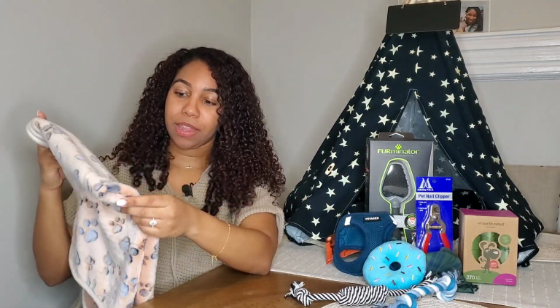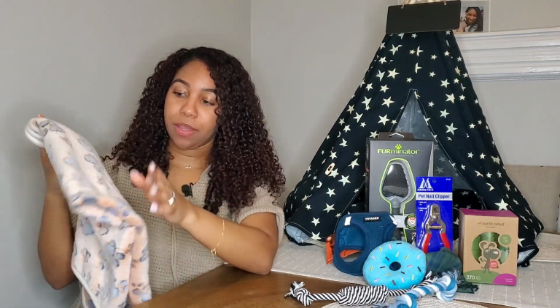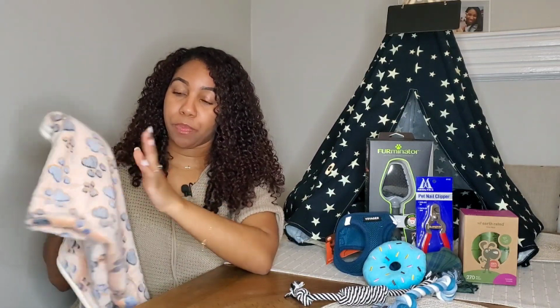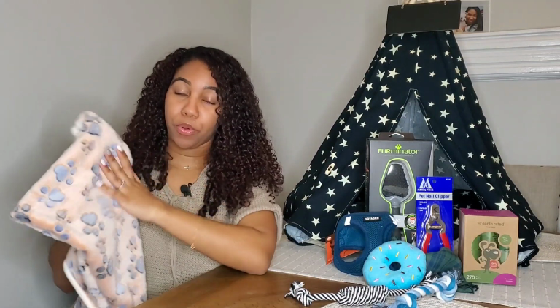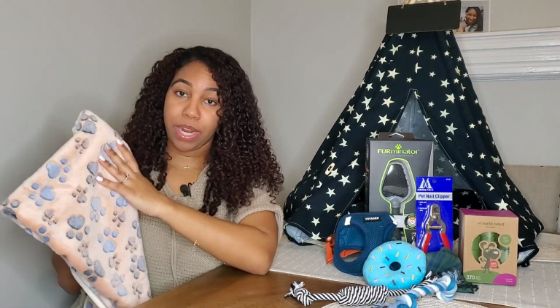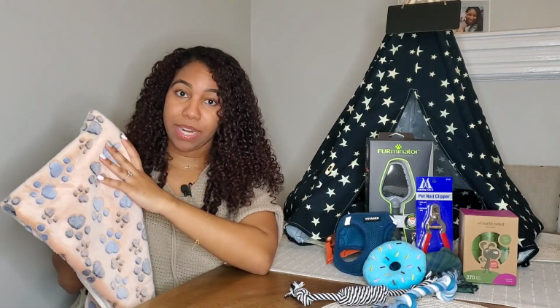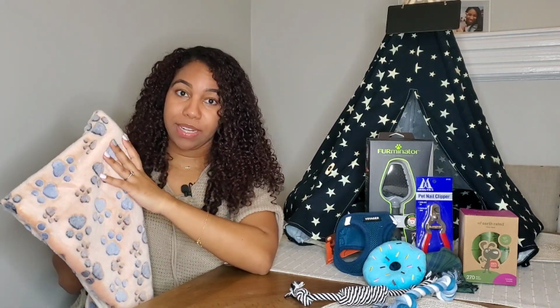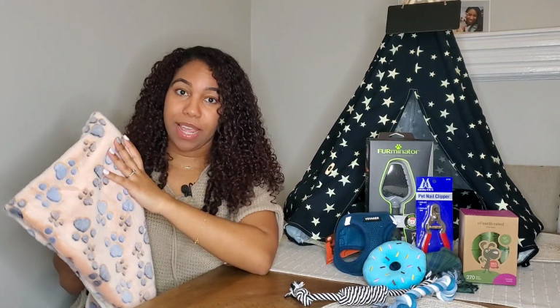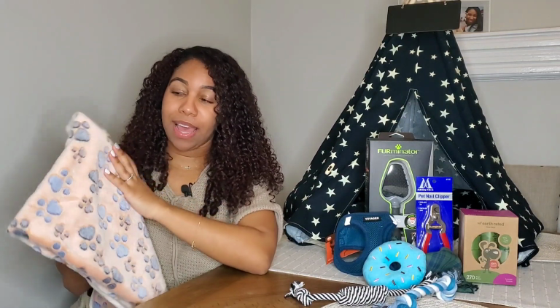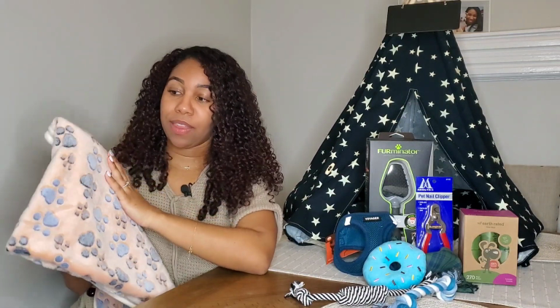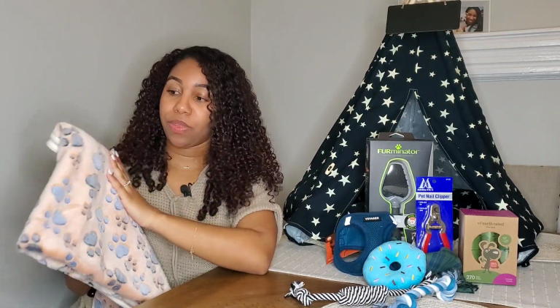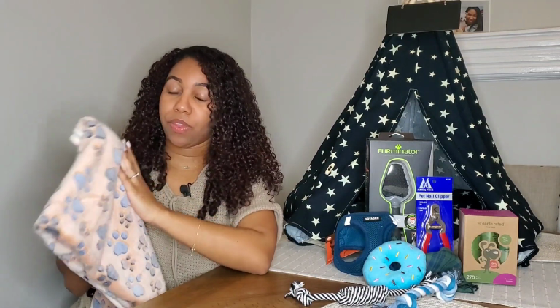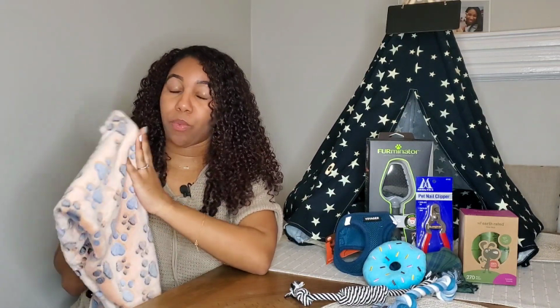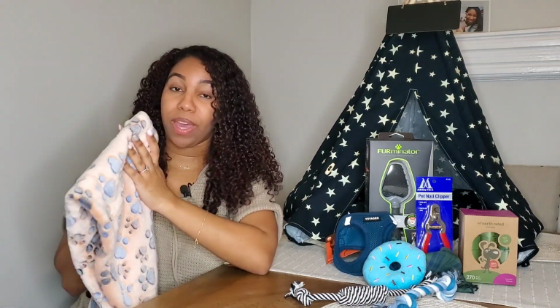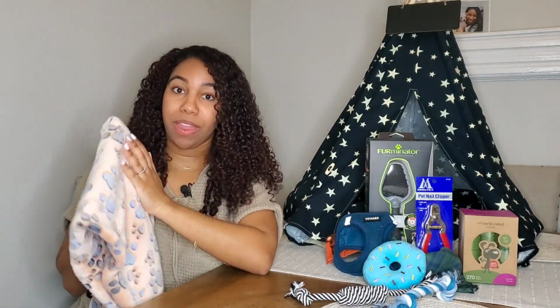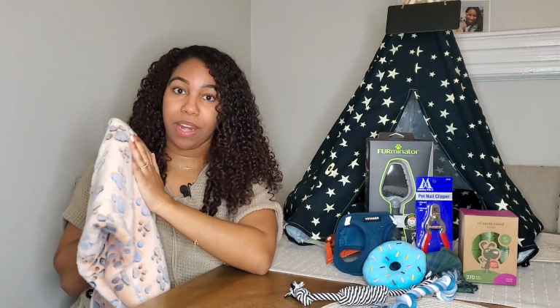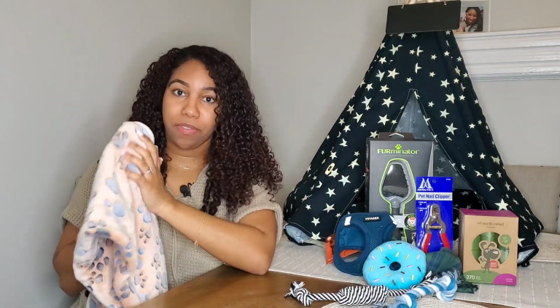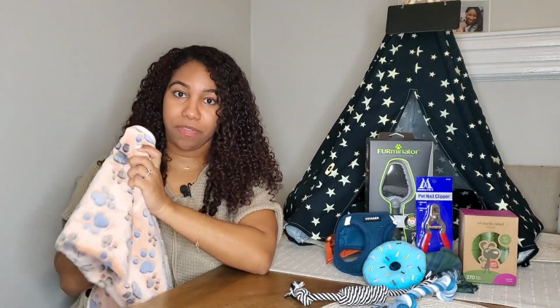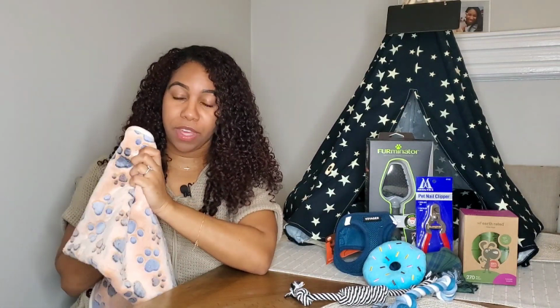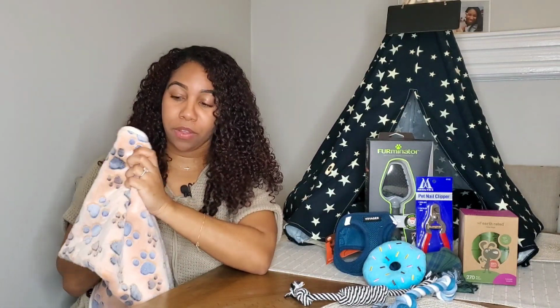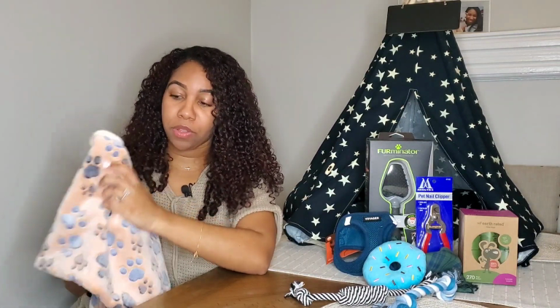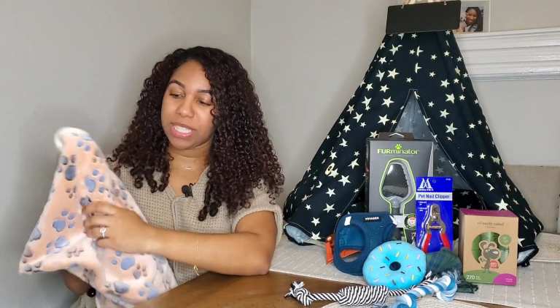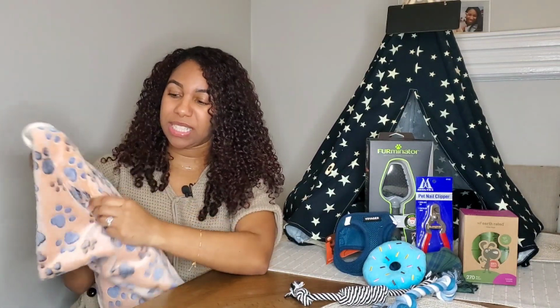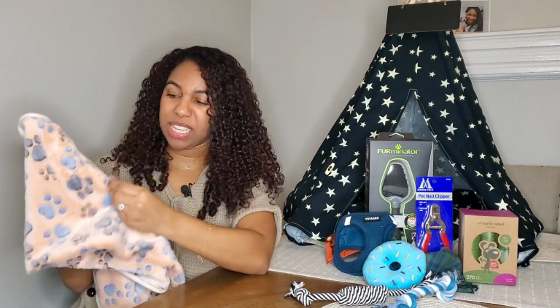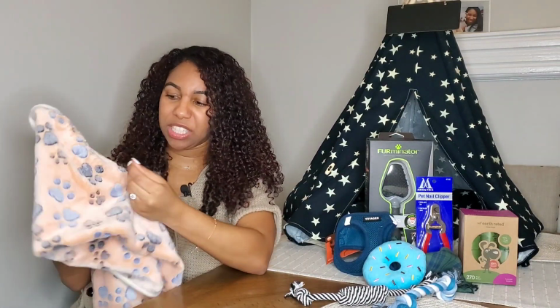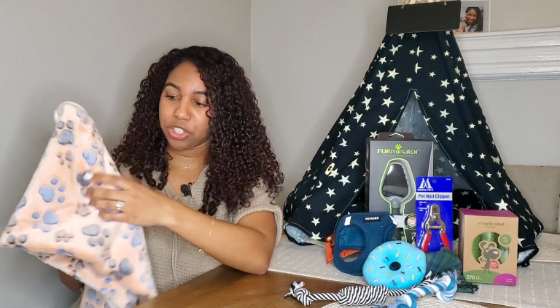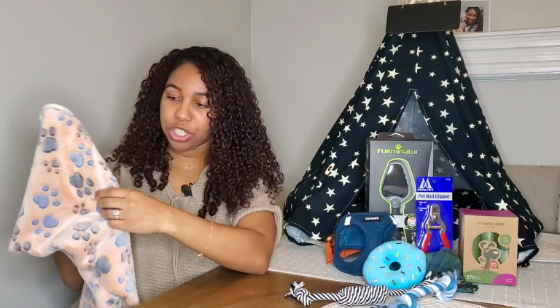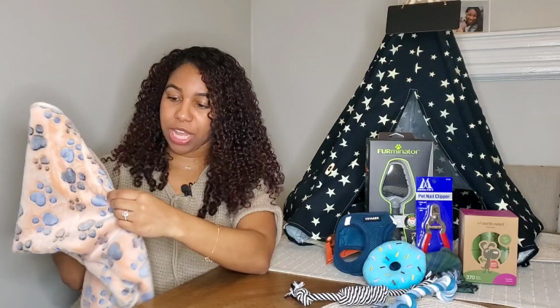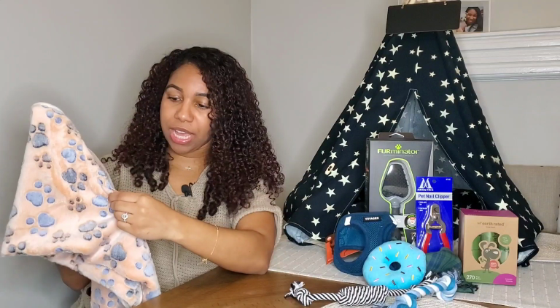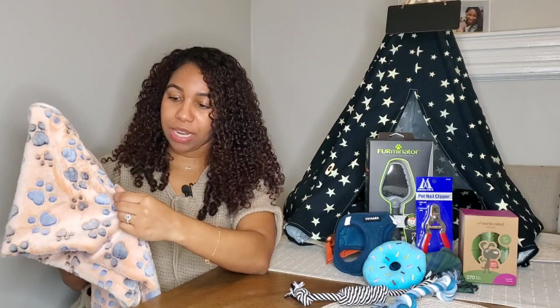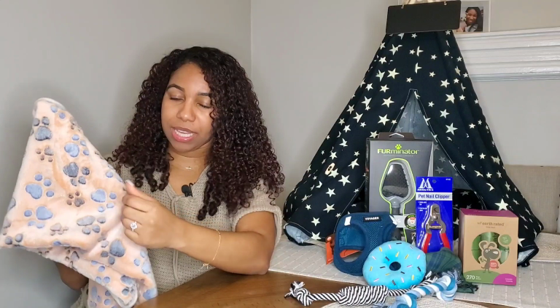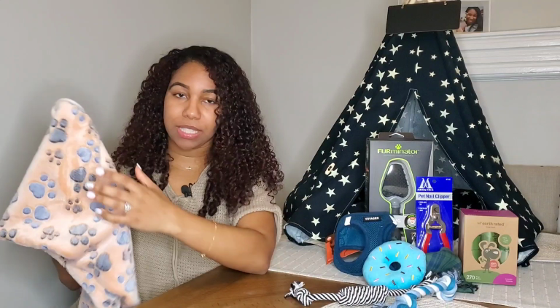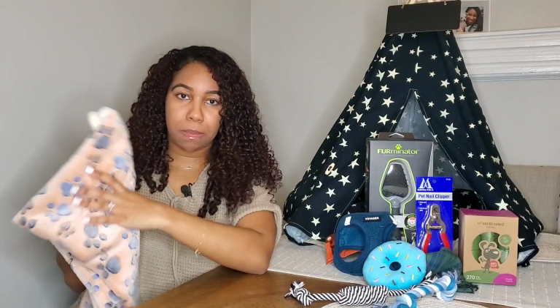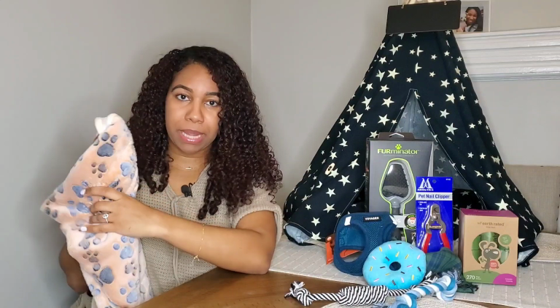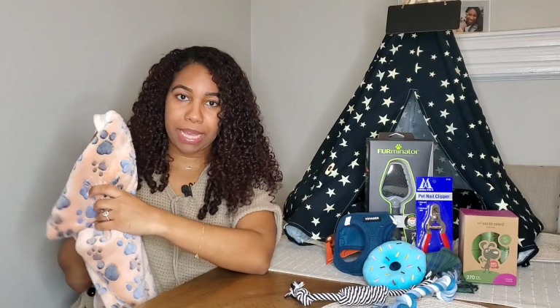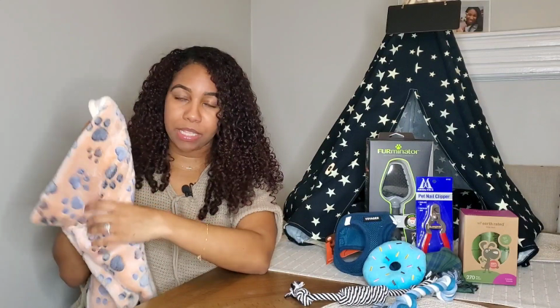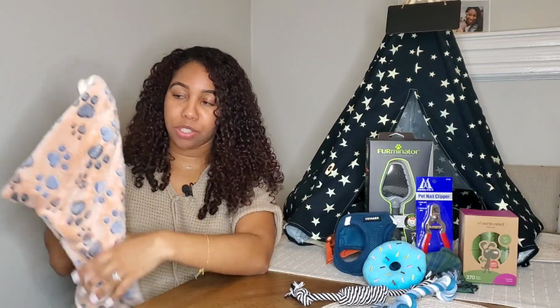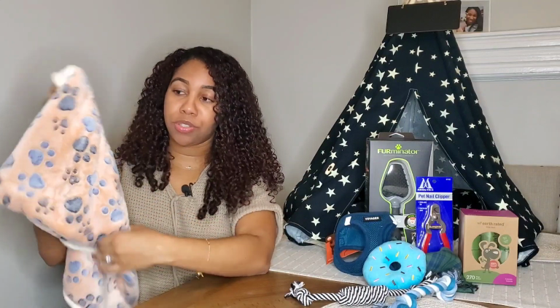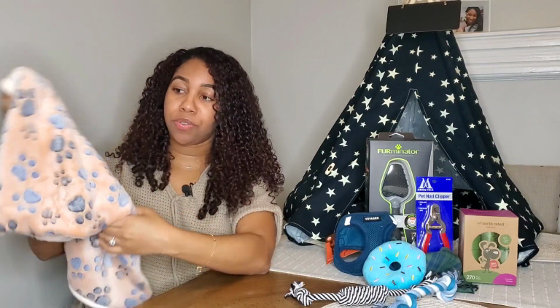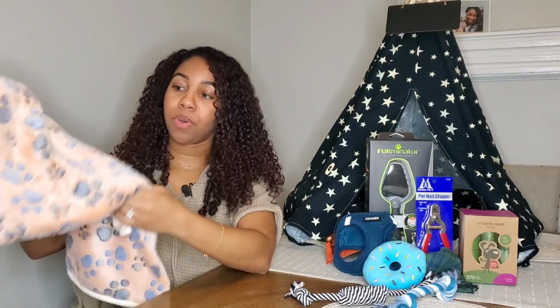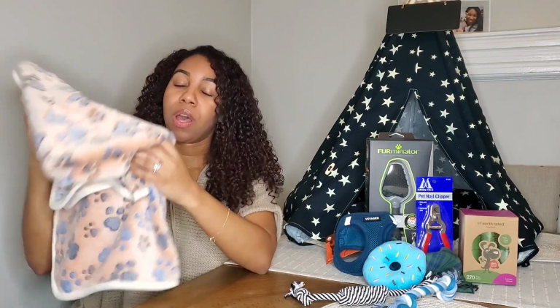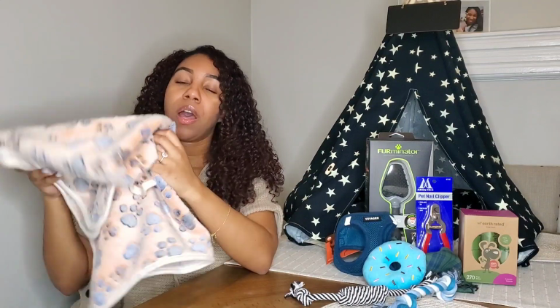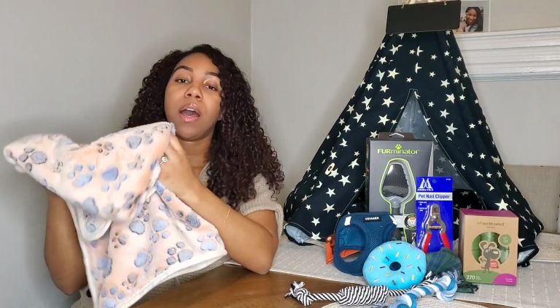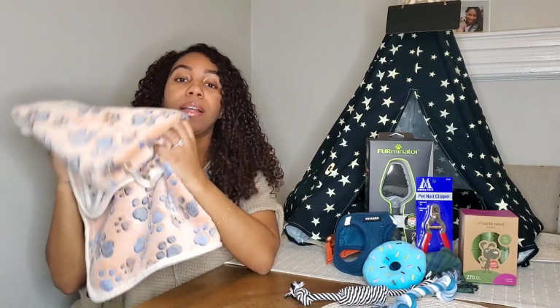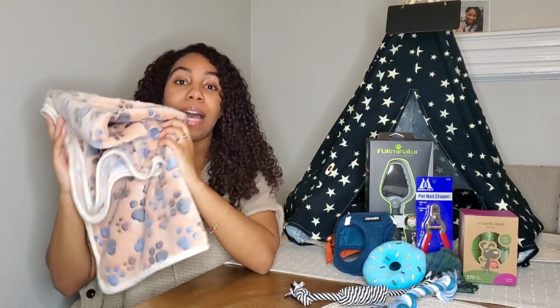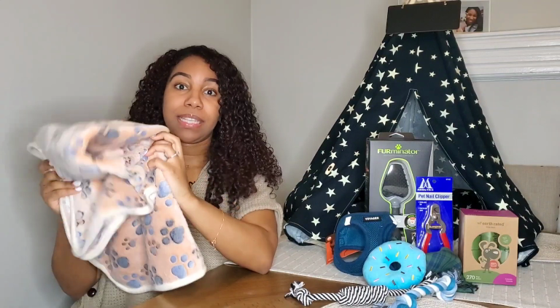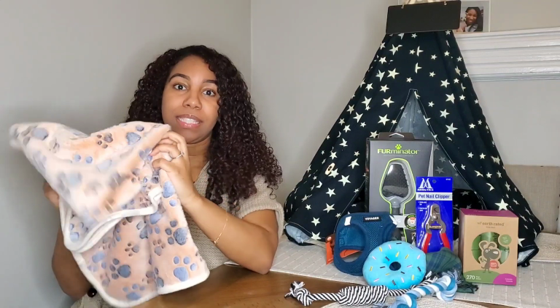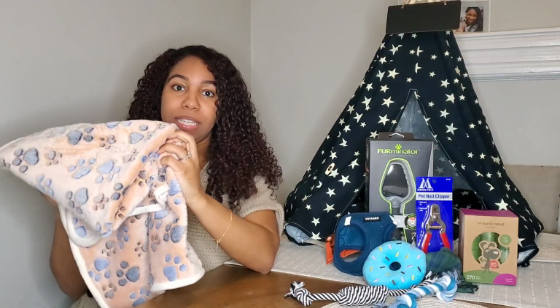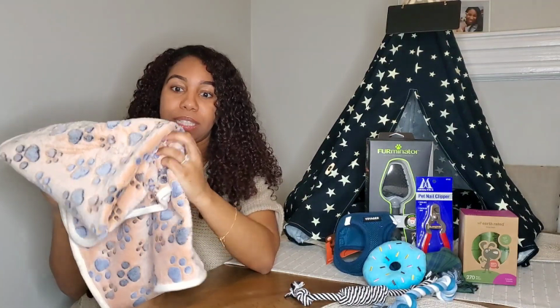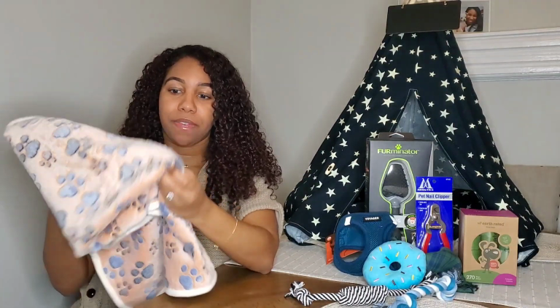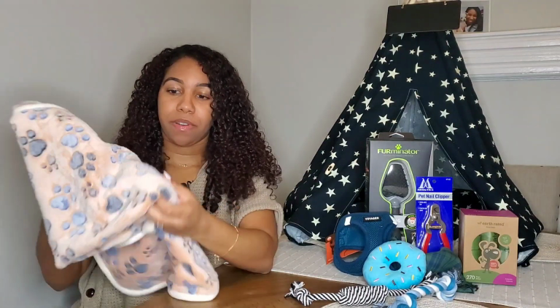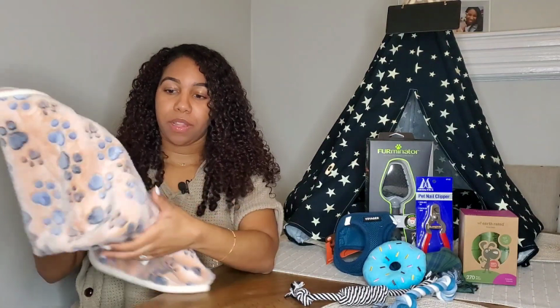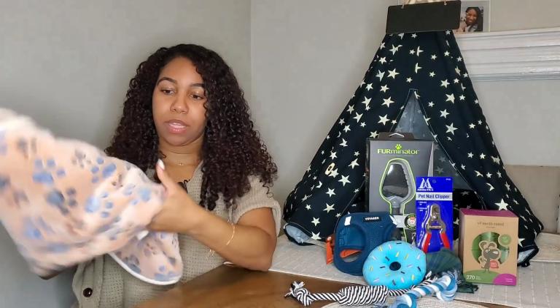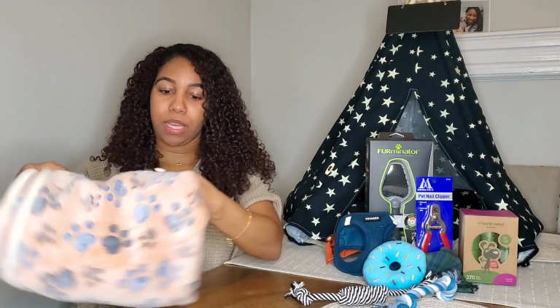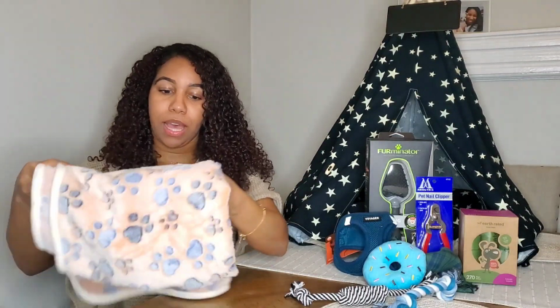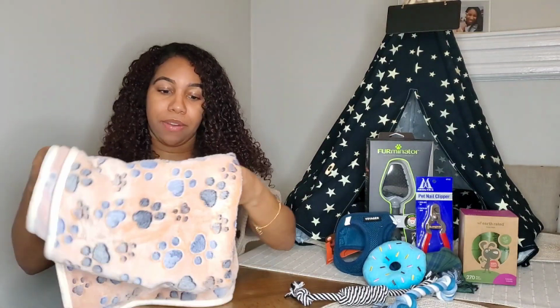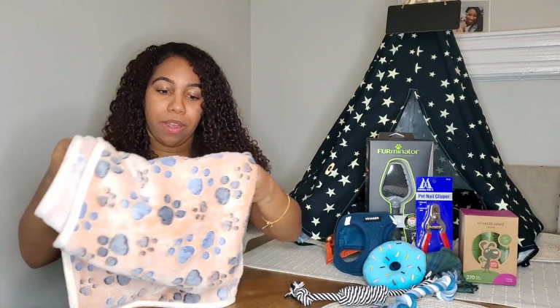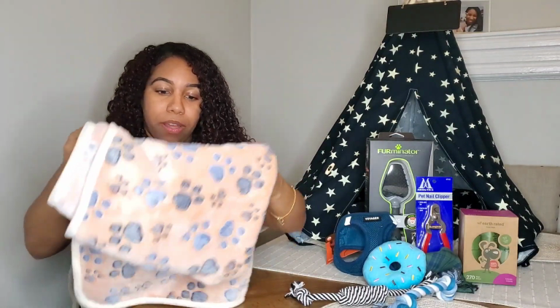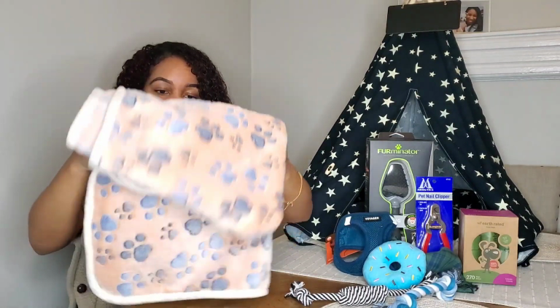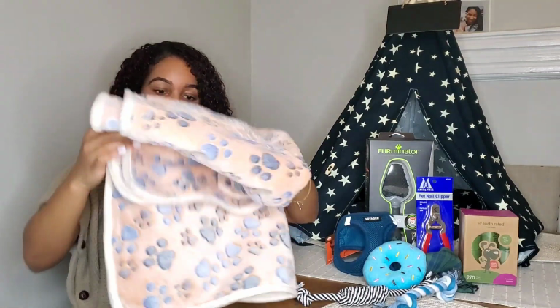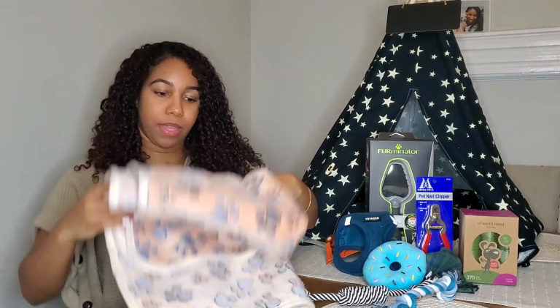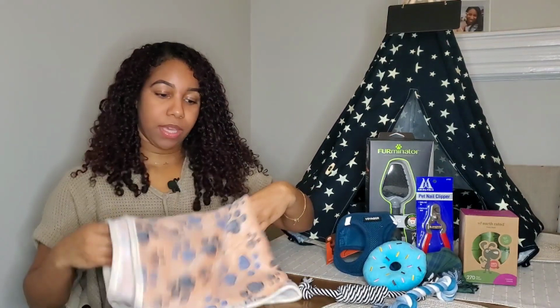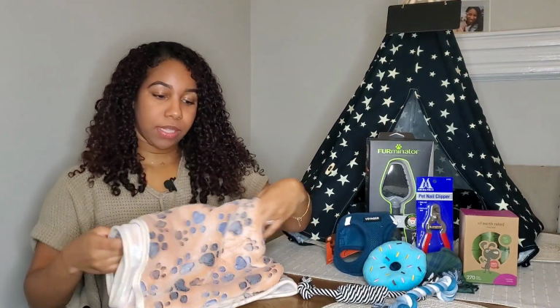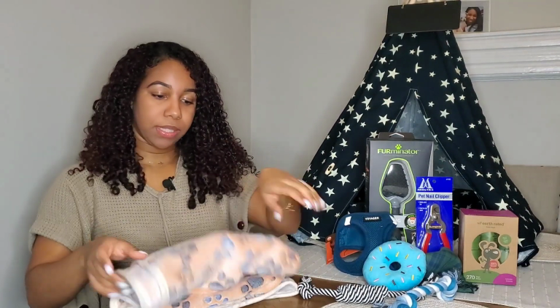The print and the way that it feels — it doesn't shed like some blankets do. I'd definitely recommend these.